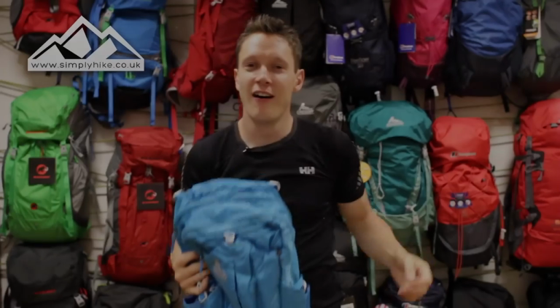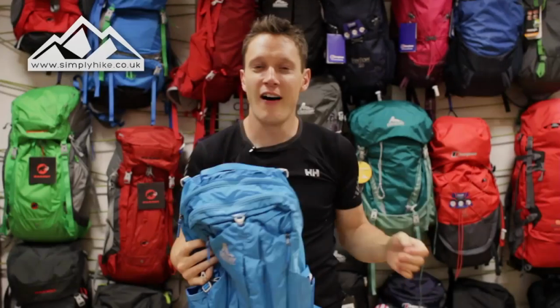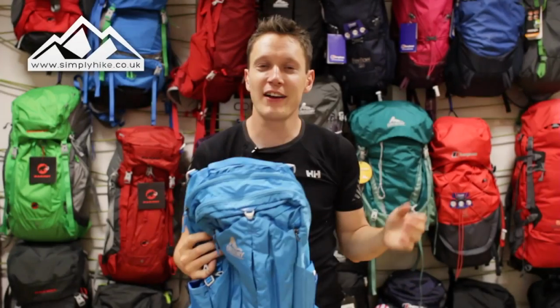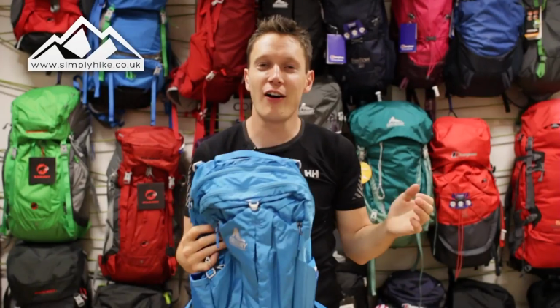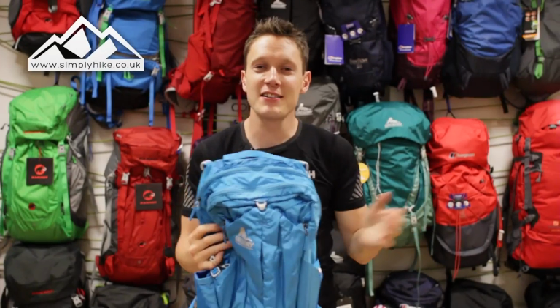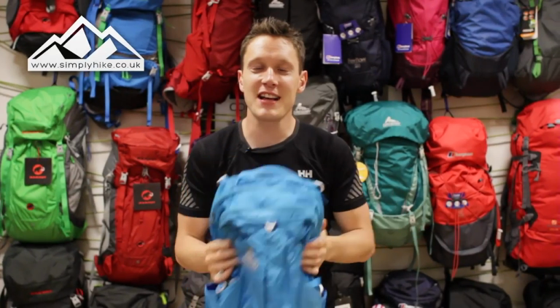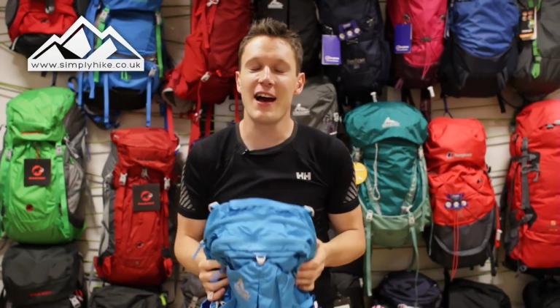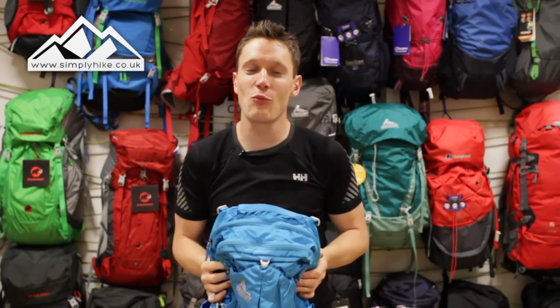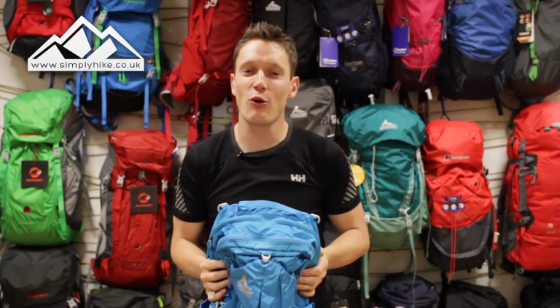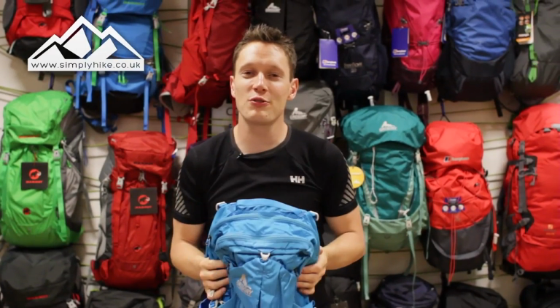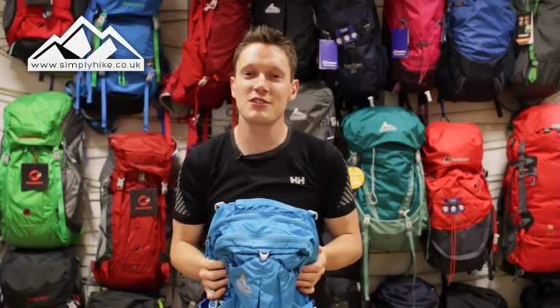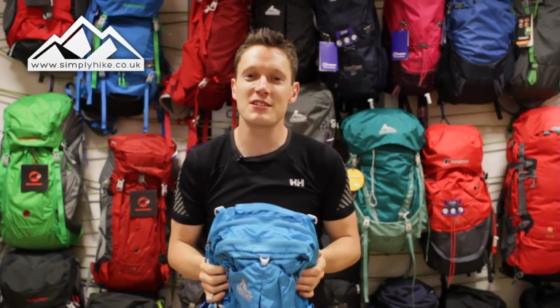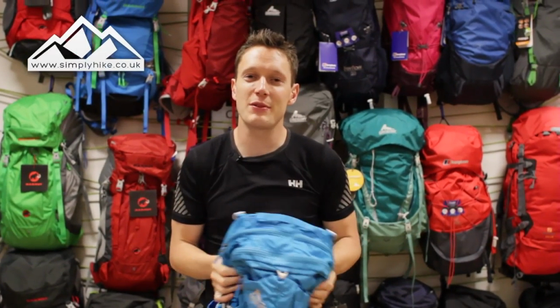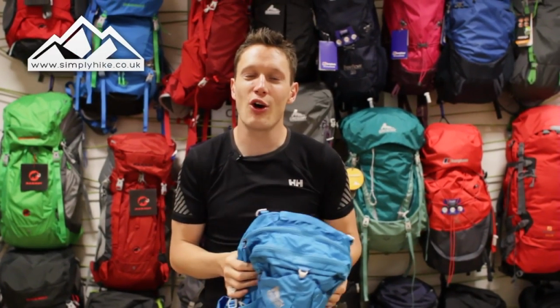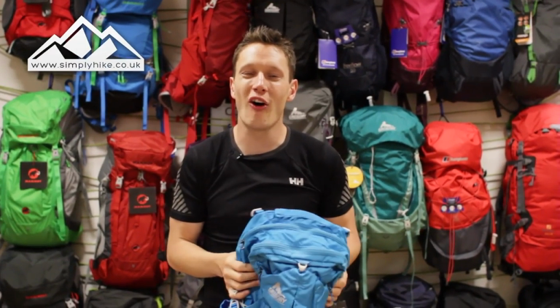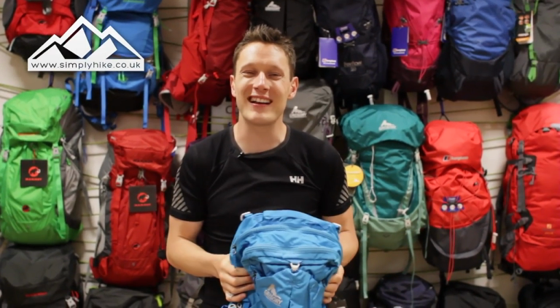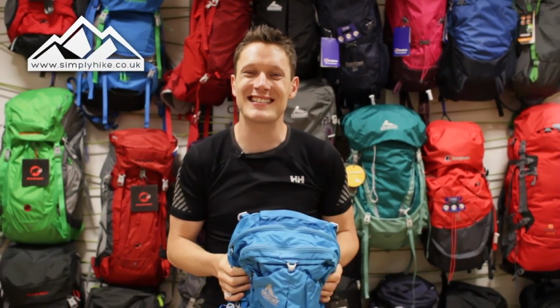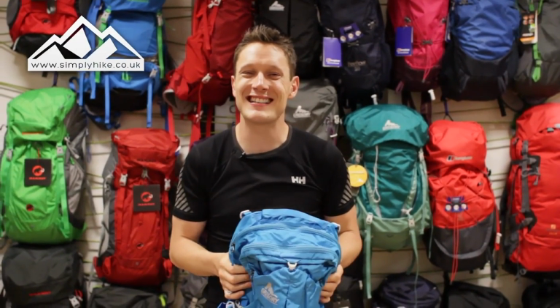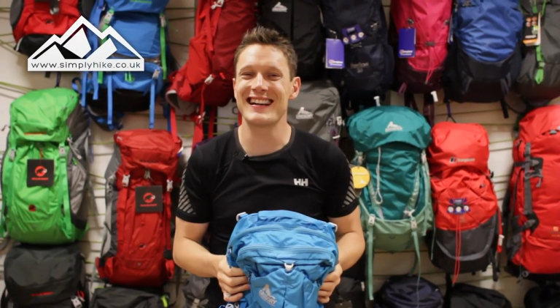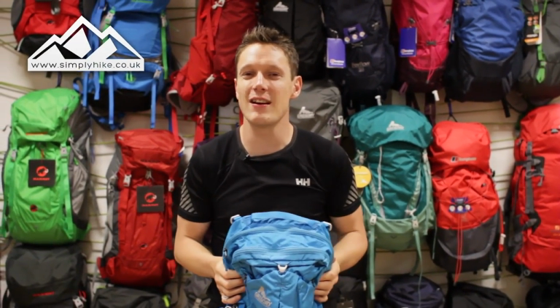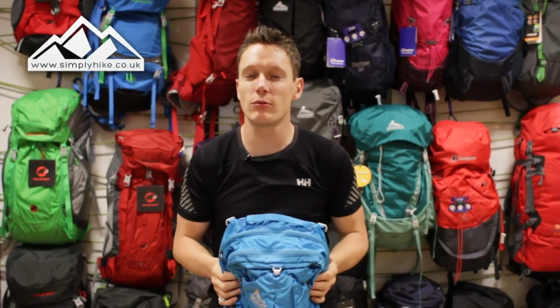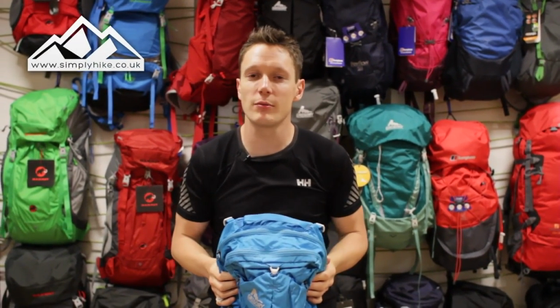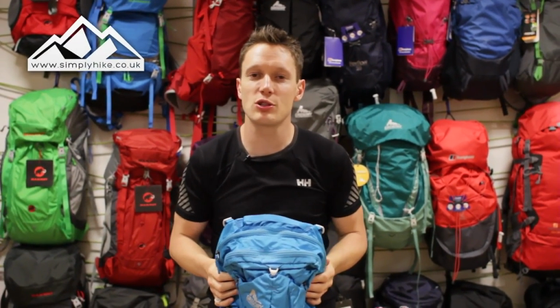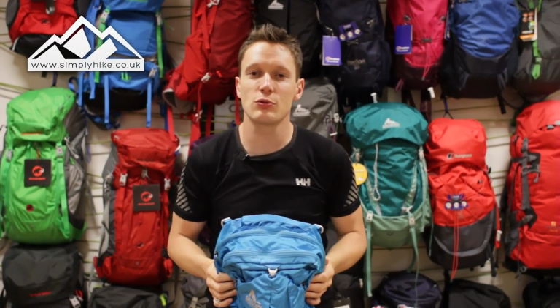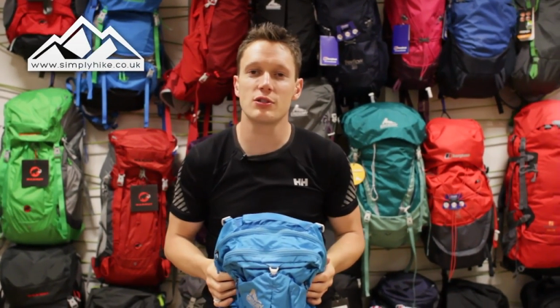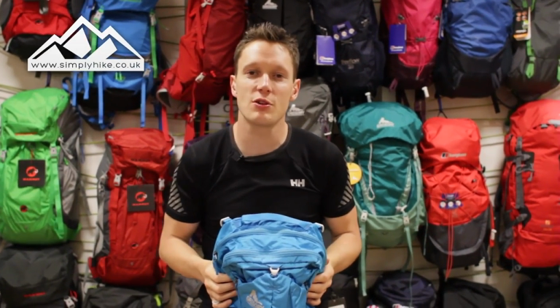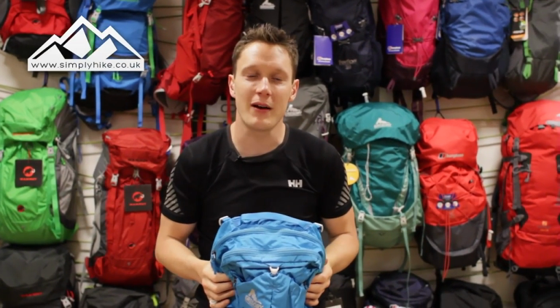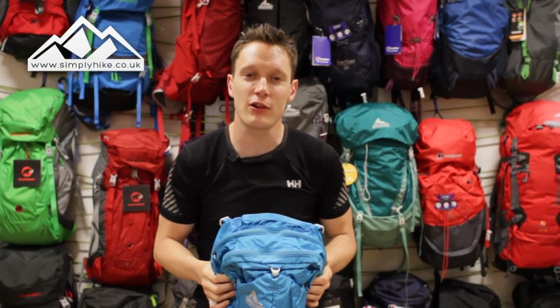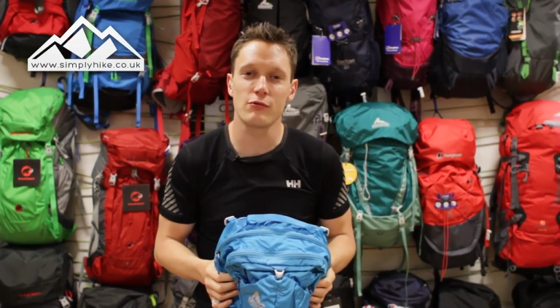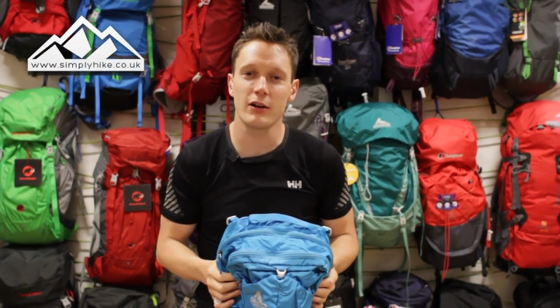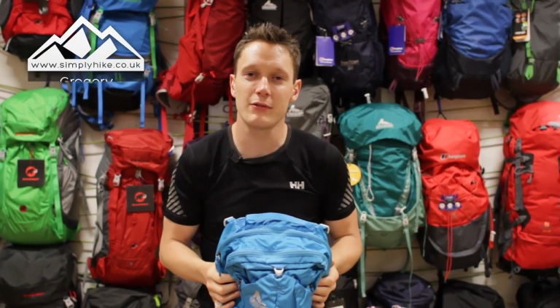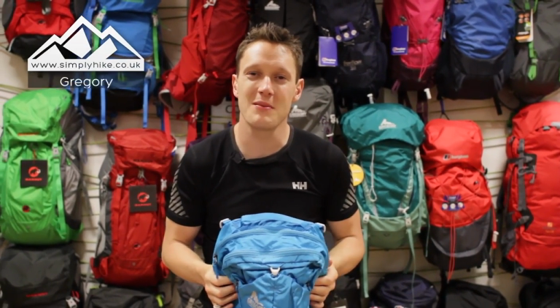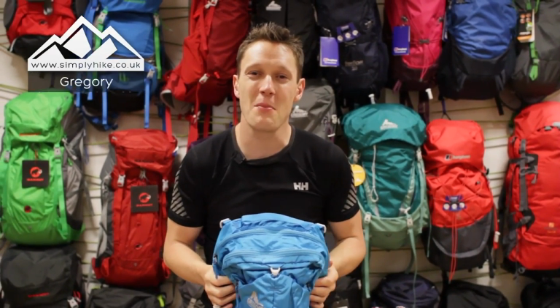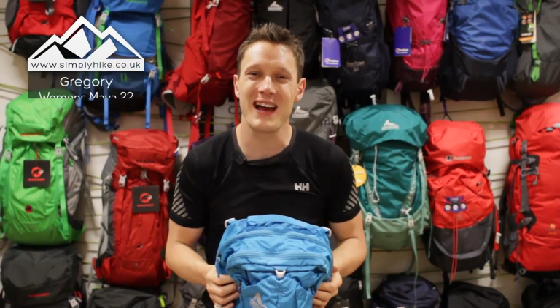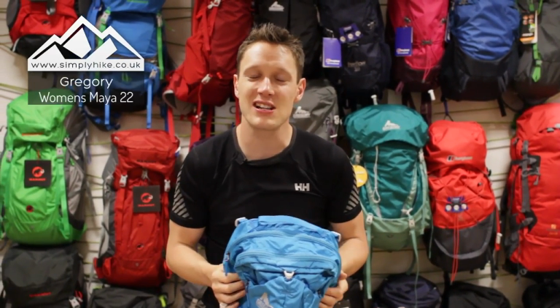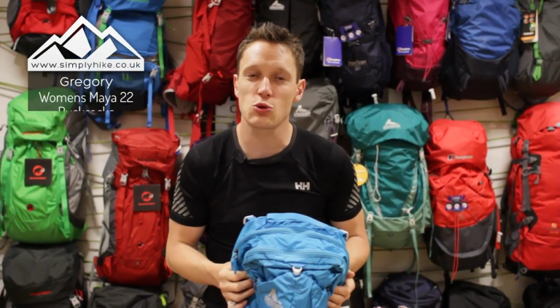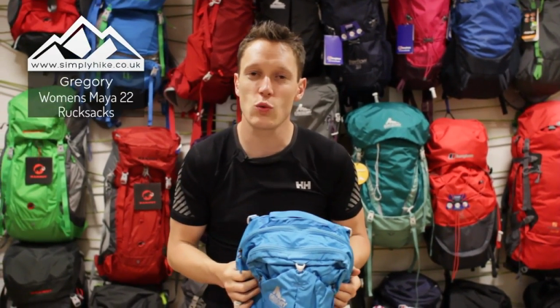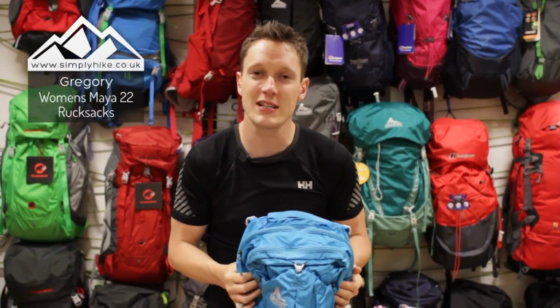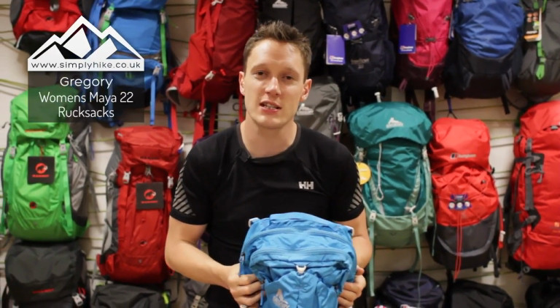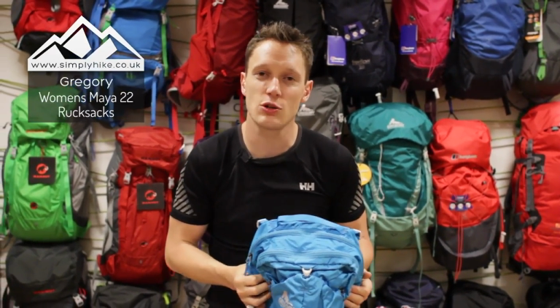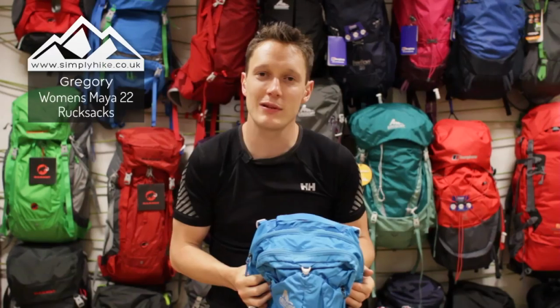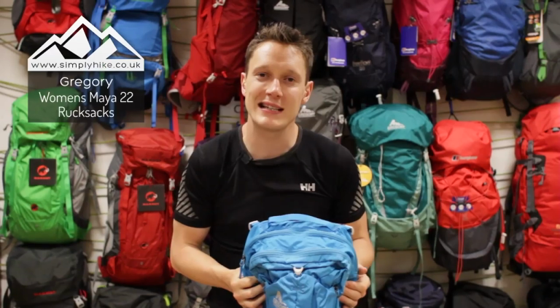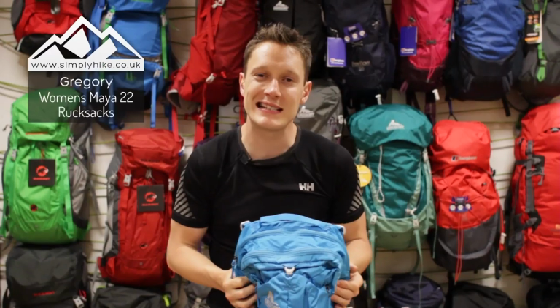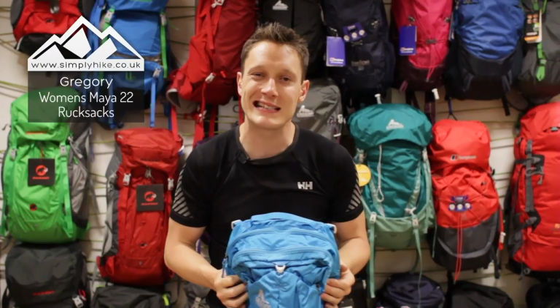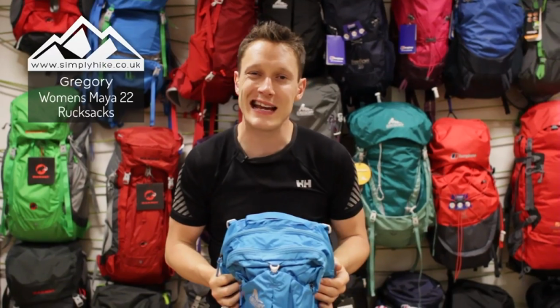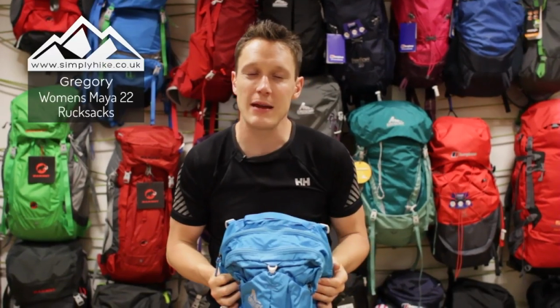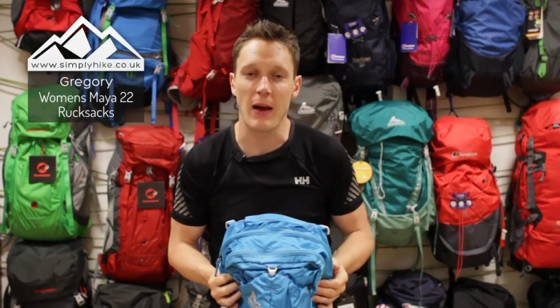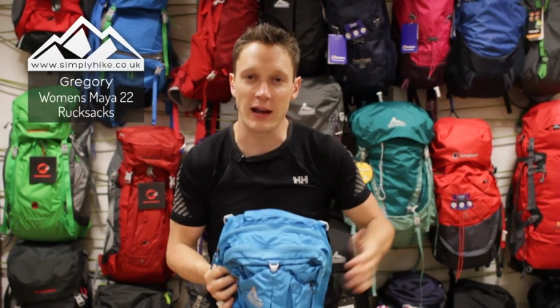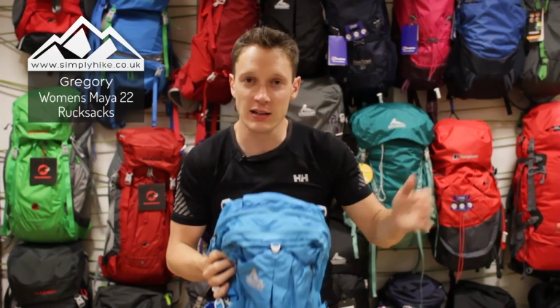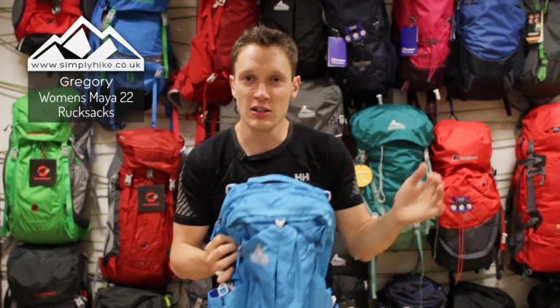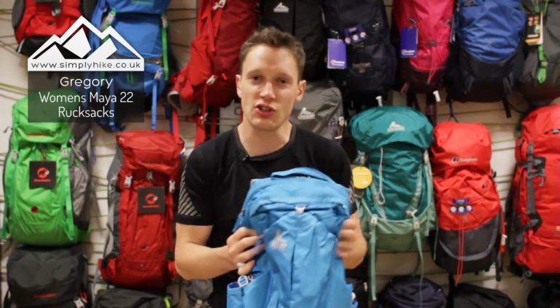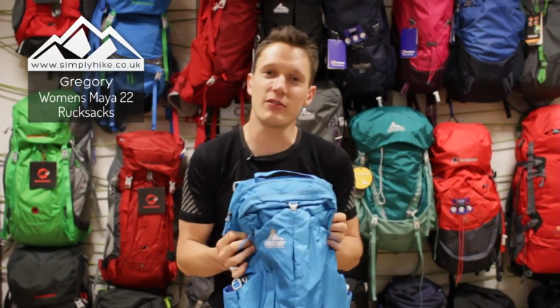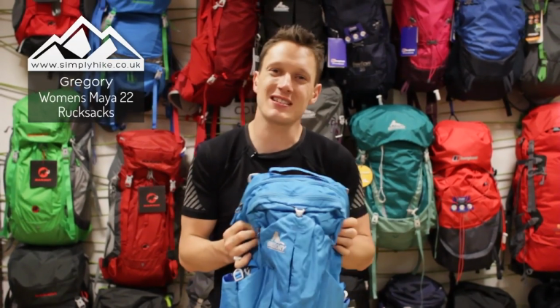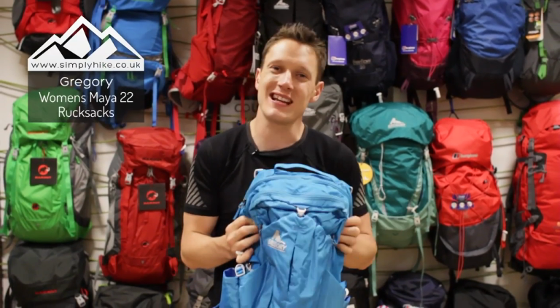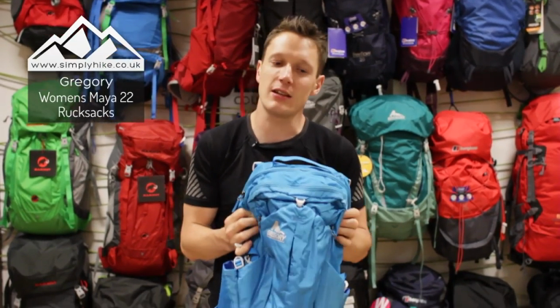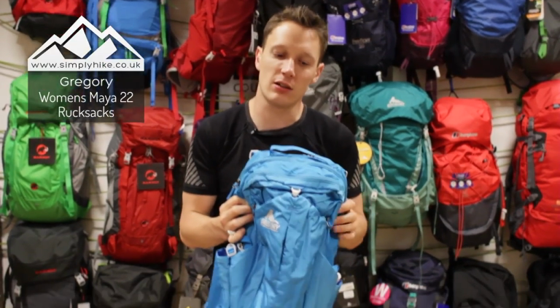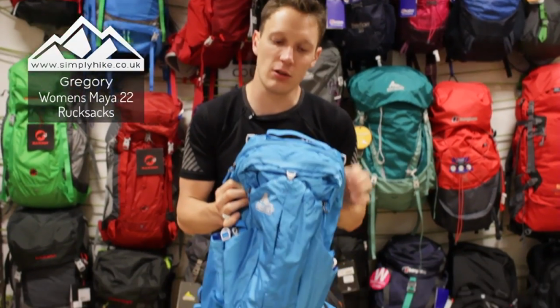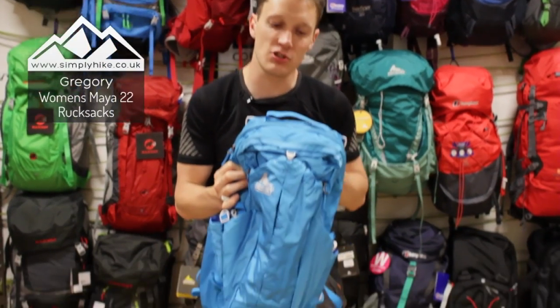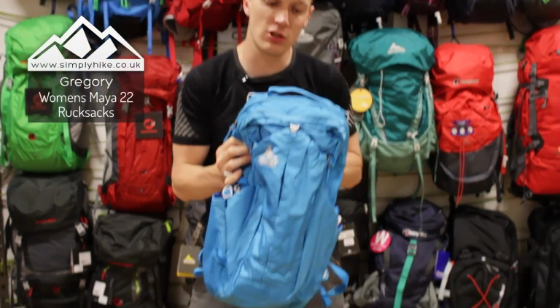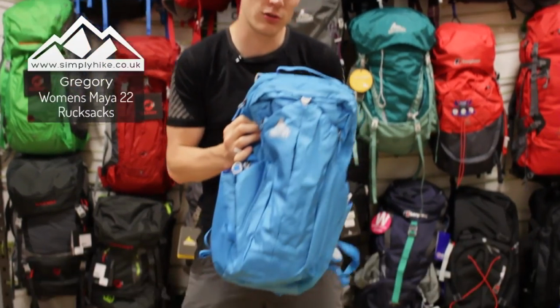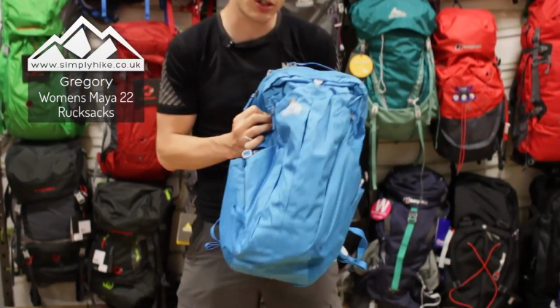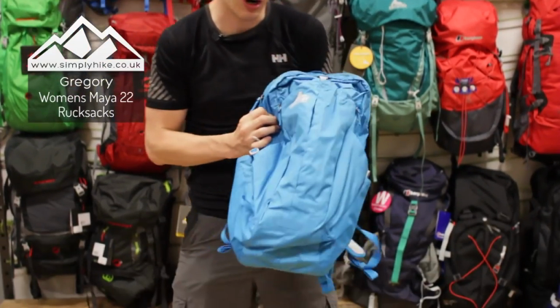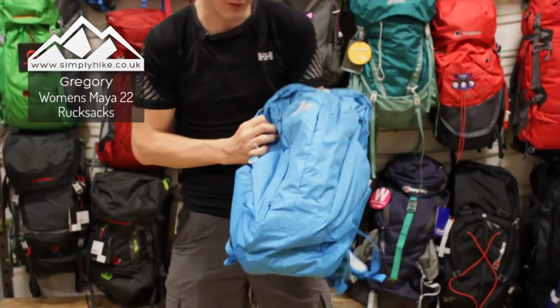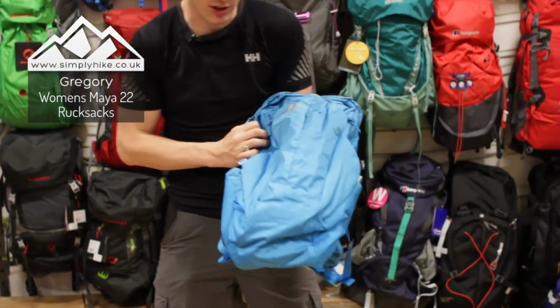Hi guys and welcome to Simply Hike. Today I'm going to be talking to you about the Gregory Mayer 22 litre day bag. So let's take a closer look shall we?